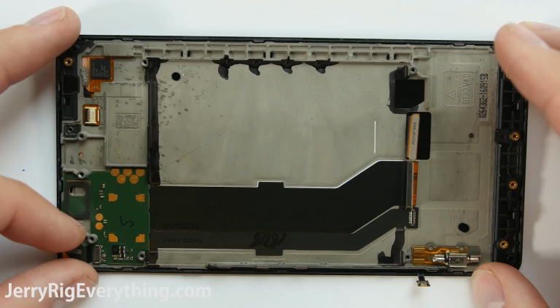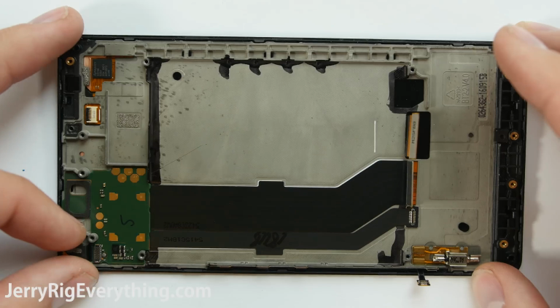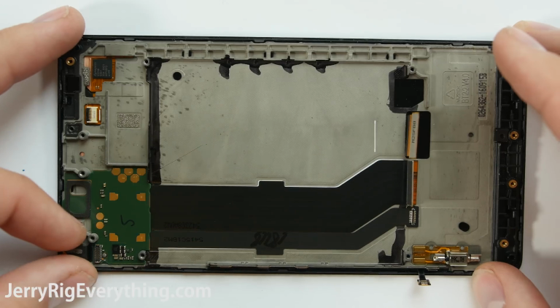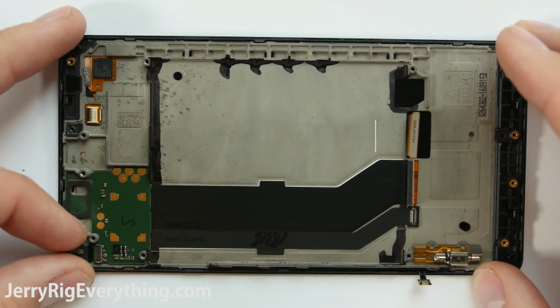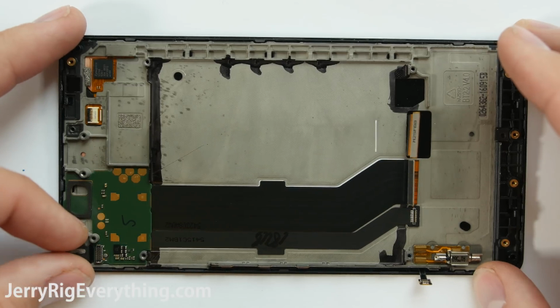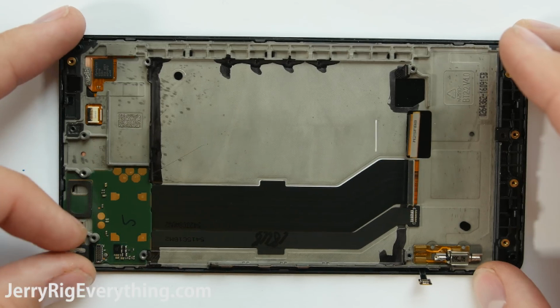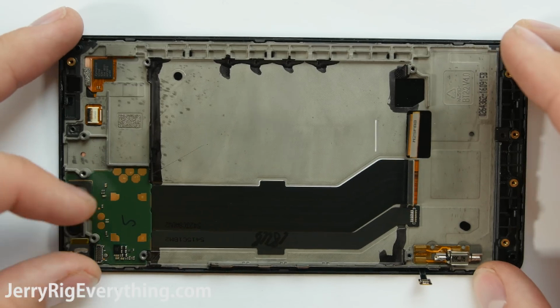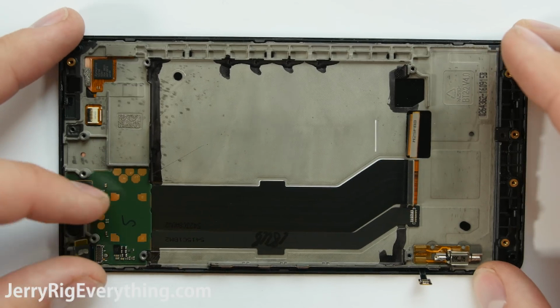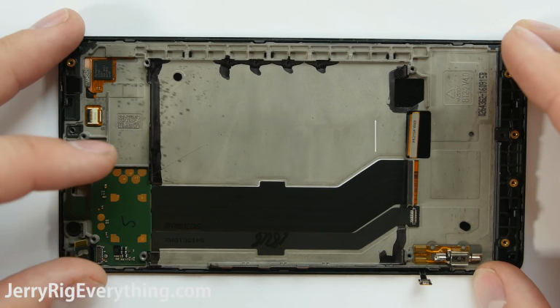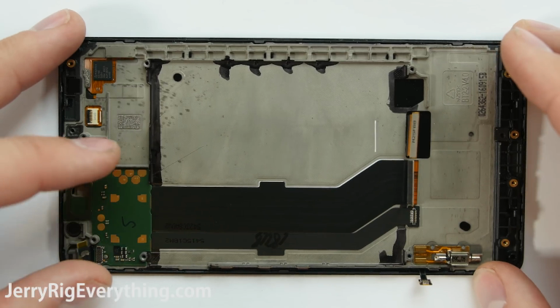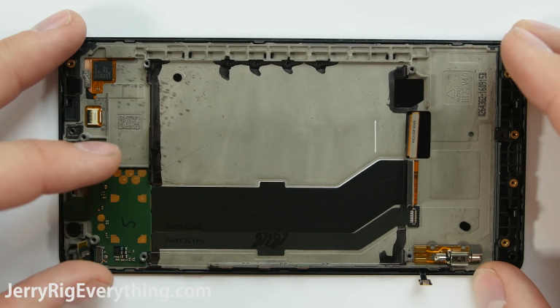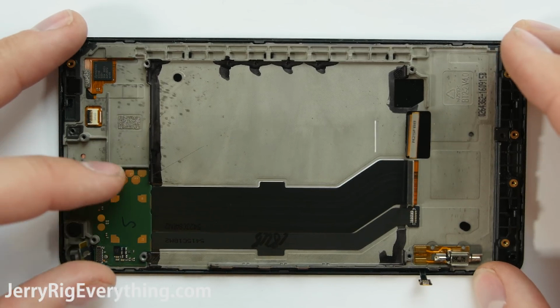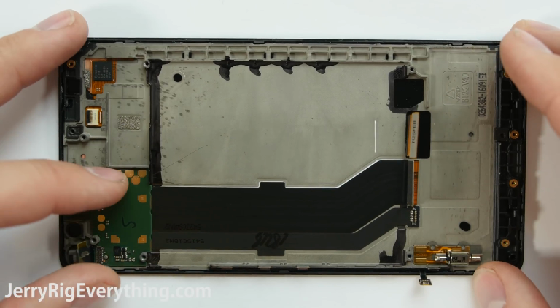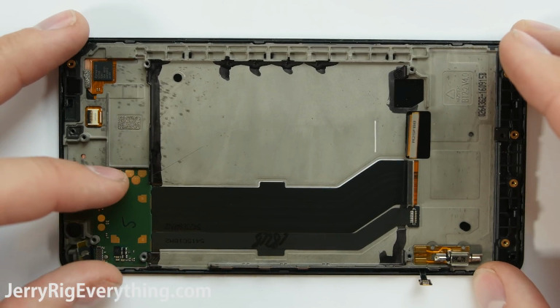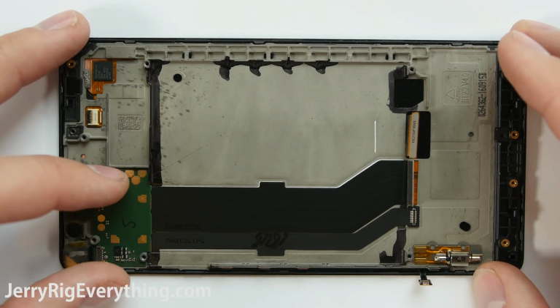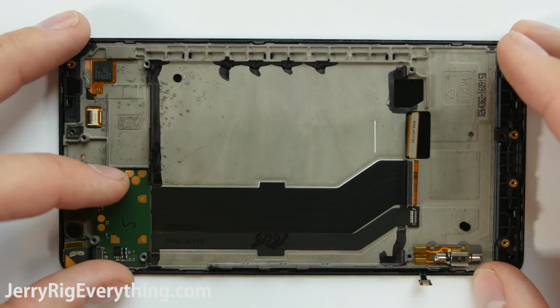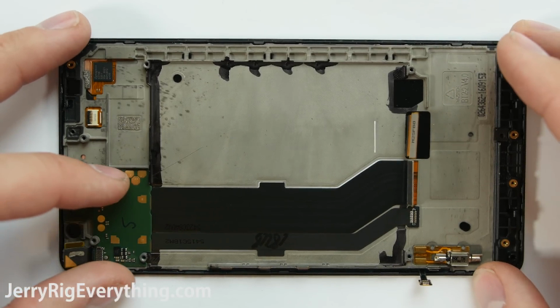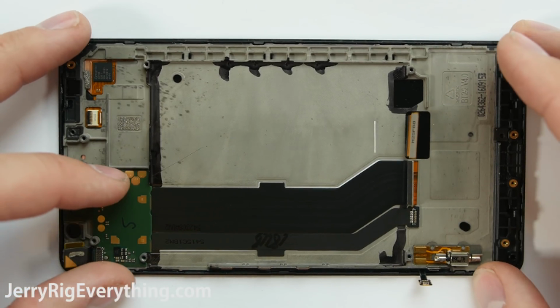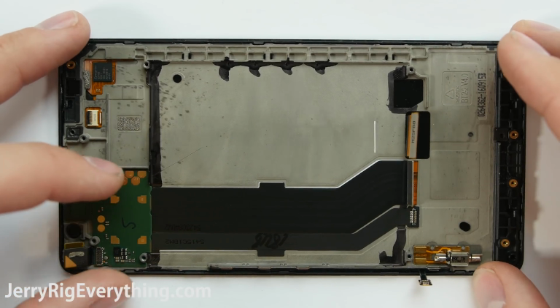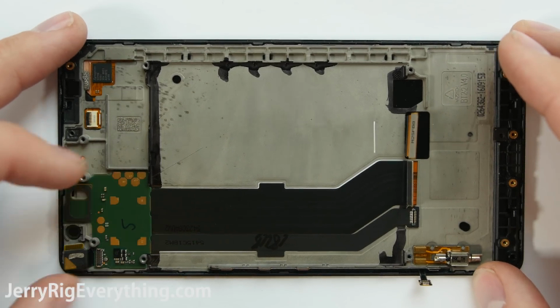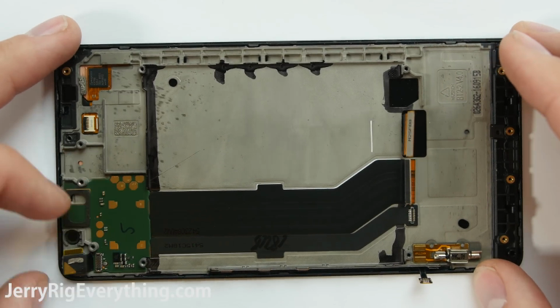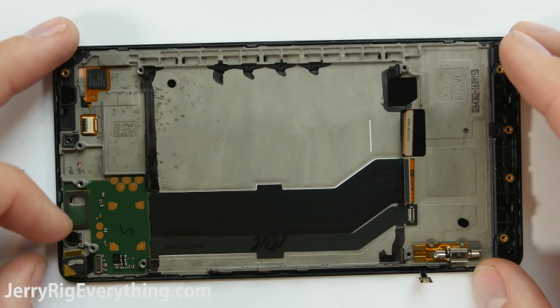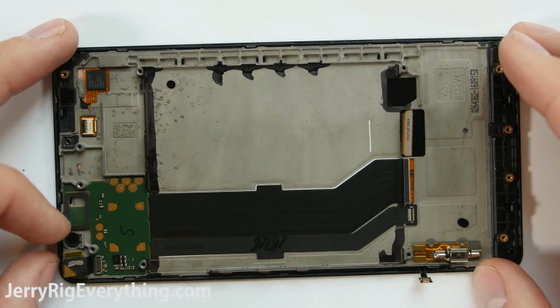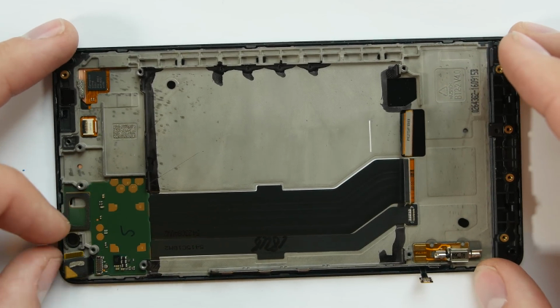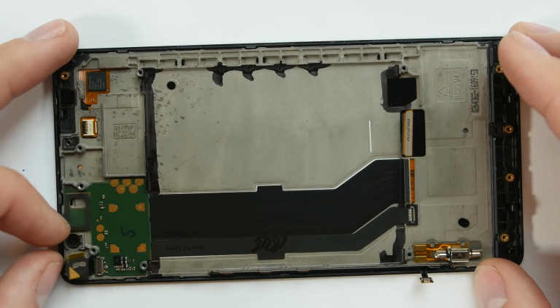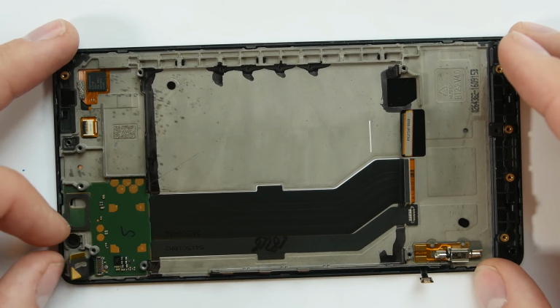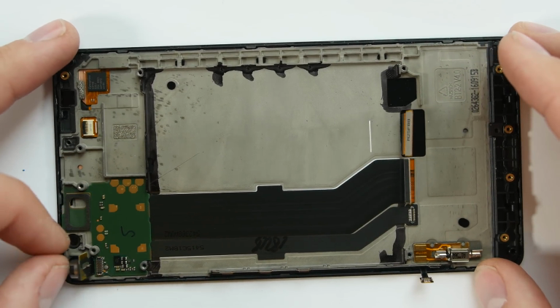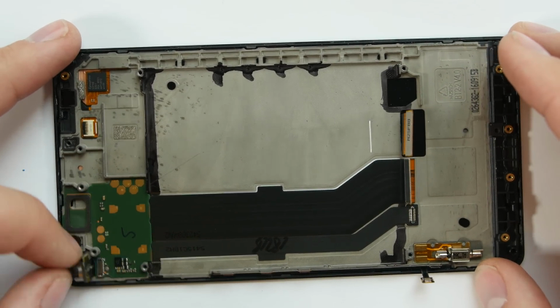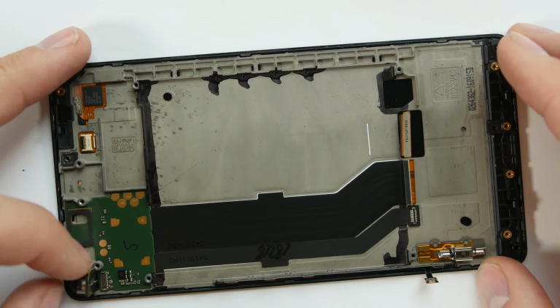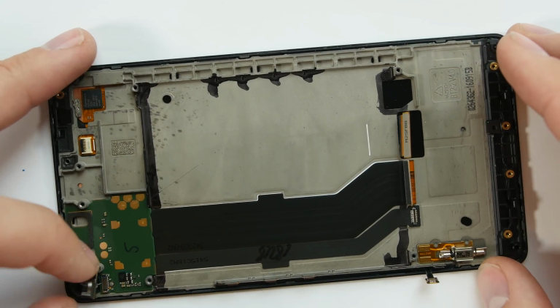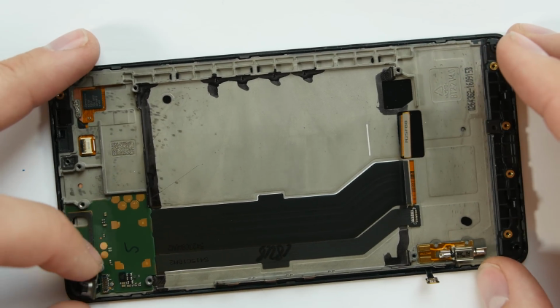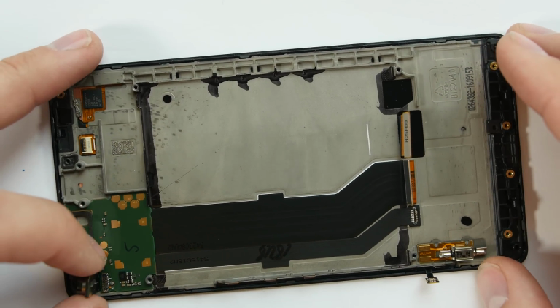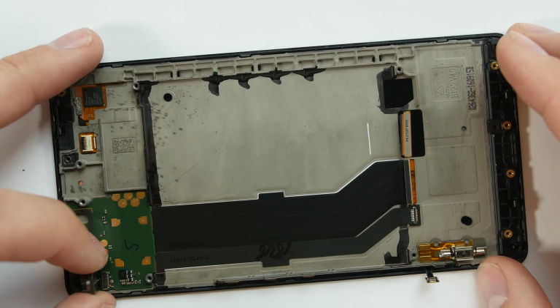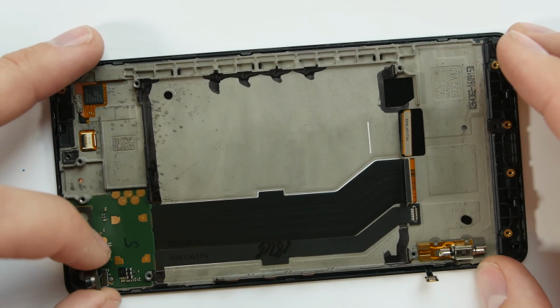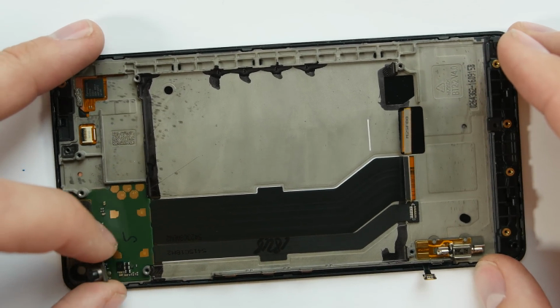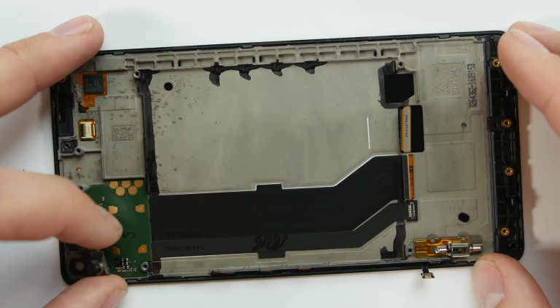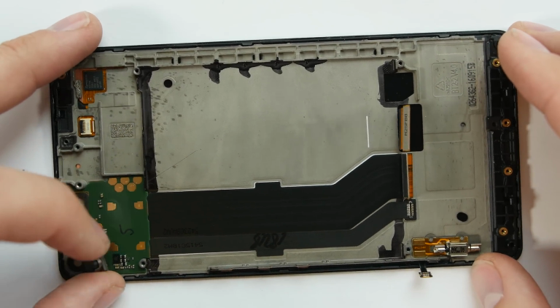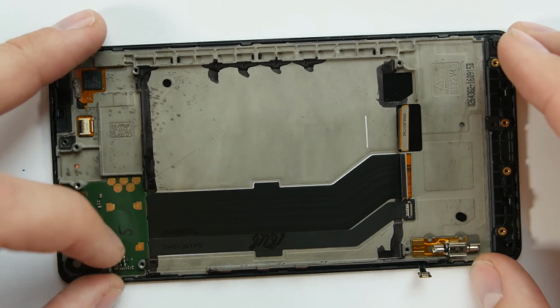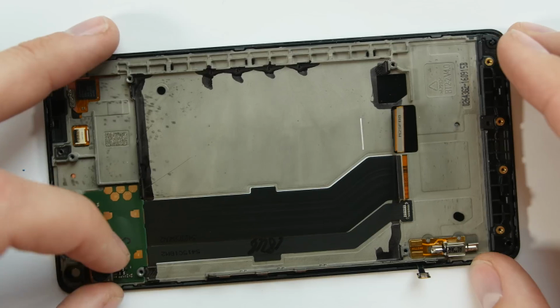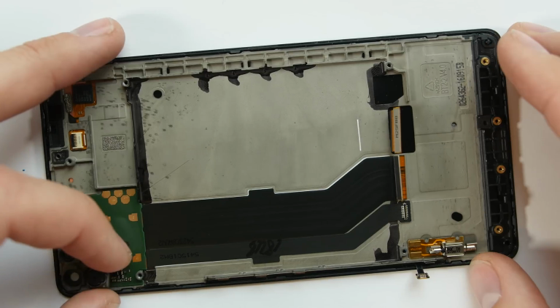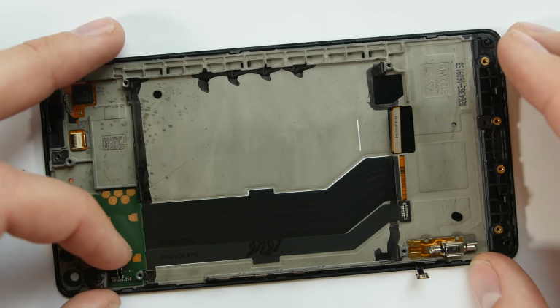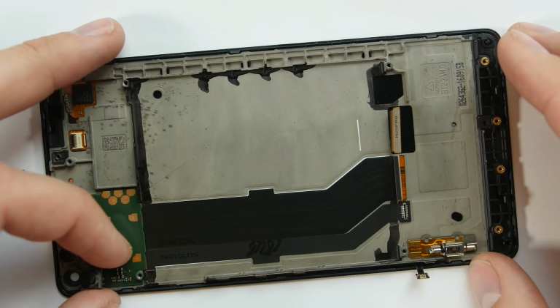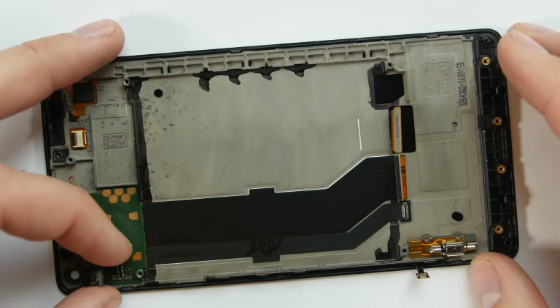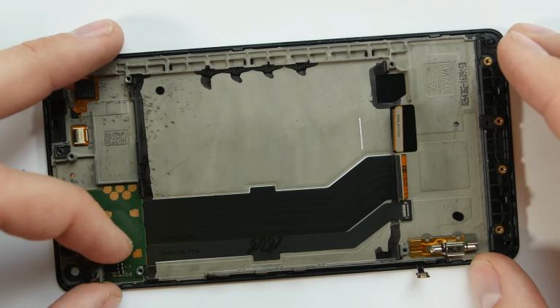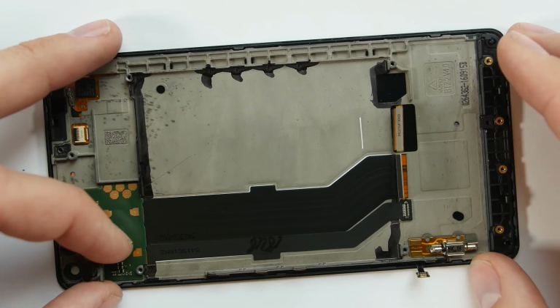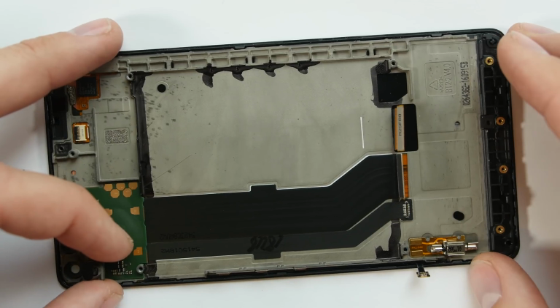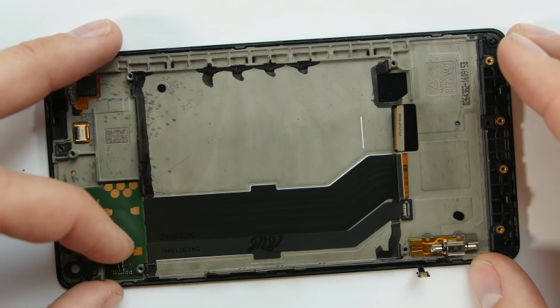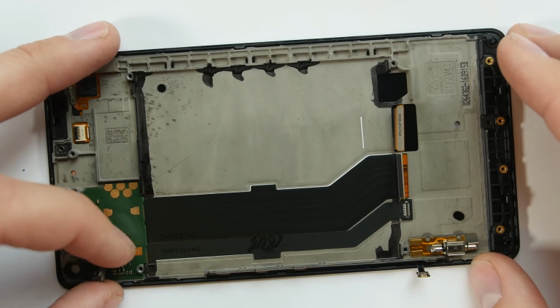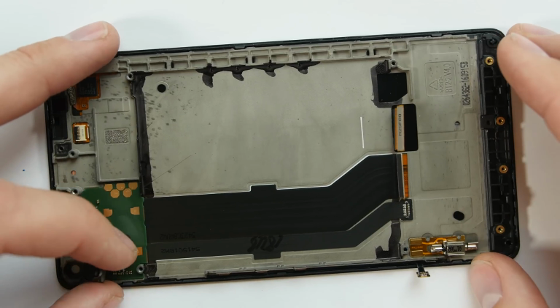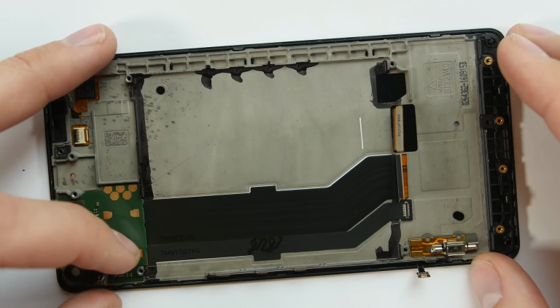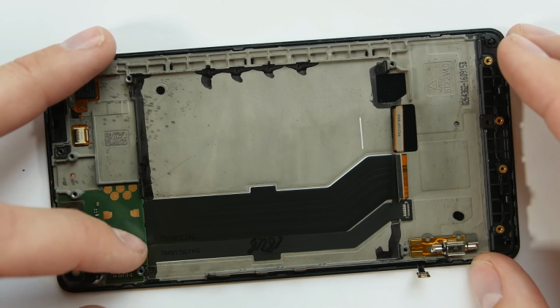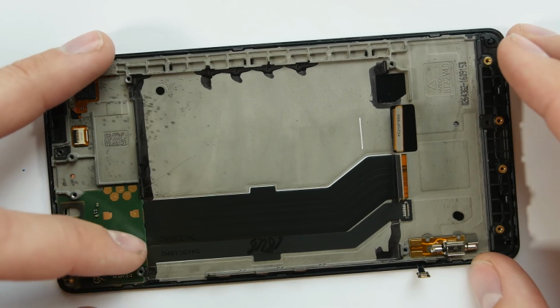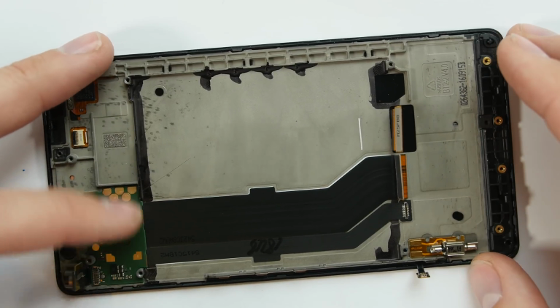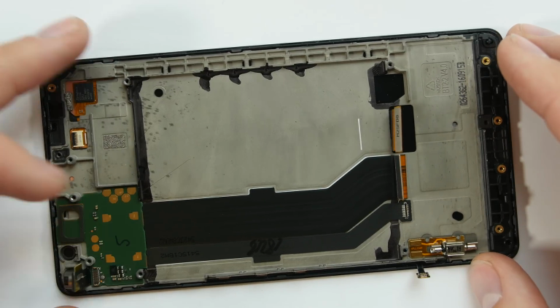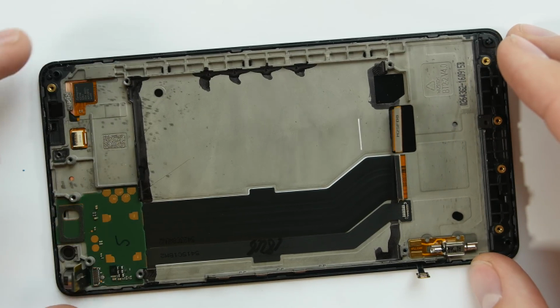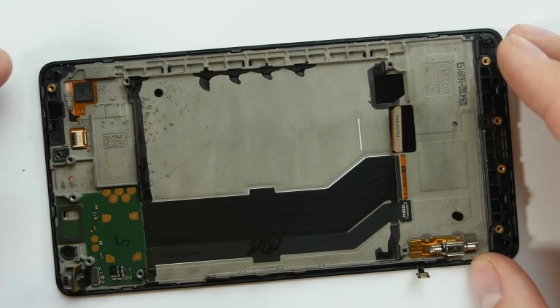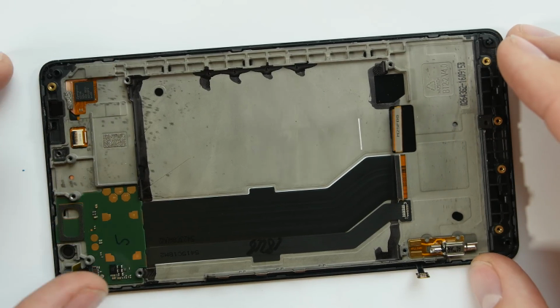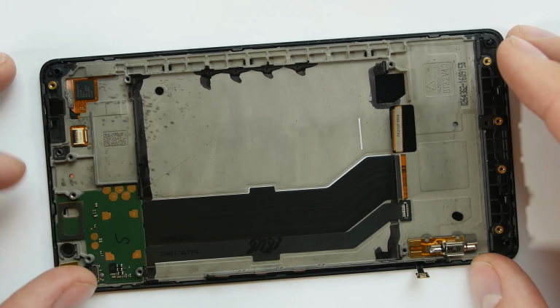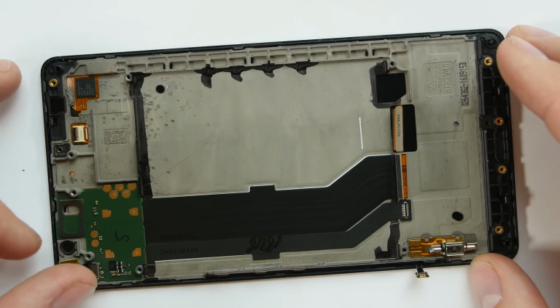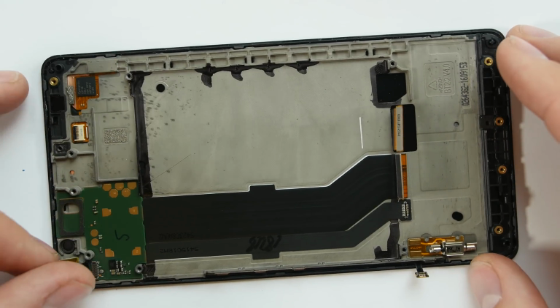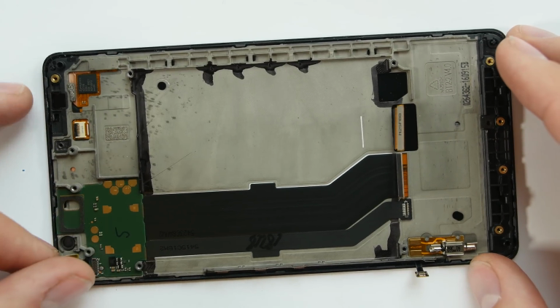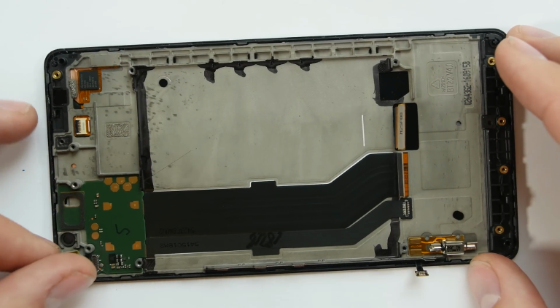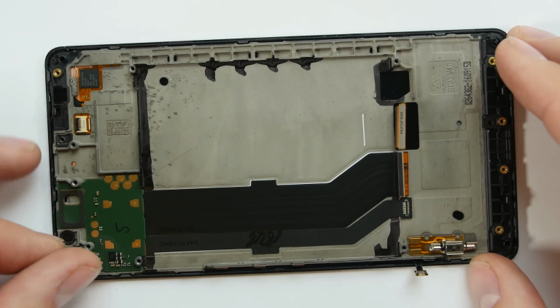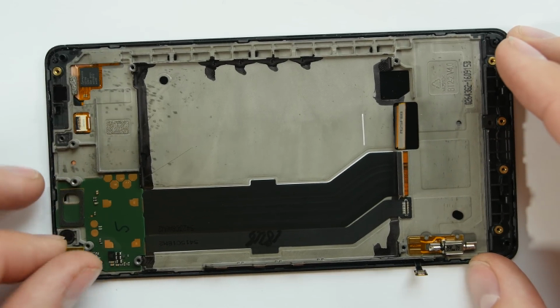Here is the infrared iris scanner. The phone can just scan your eye and then unlock the phone — it's used for Windows Hello.